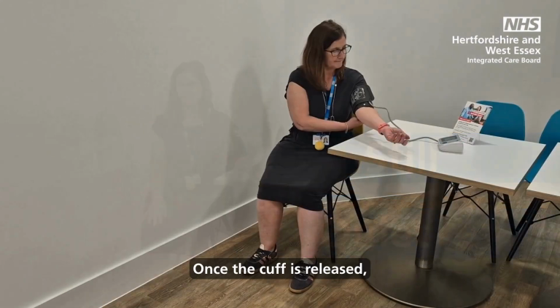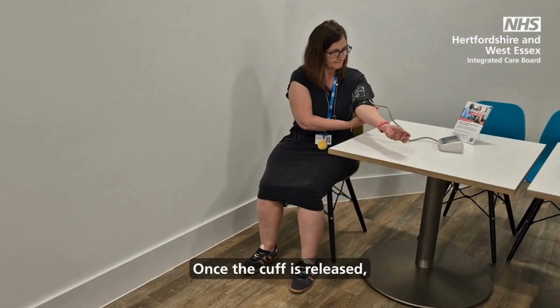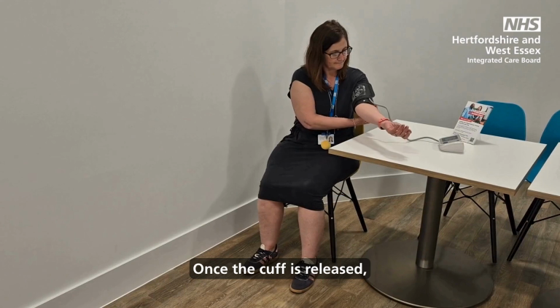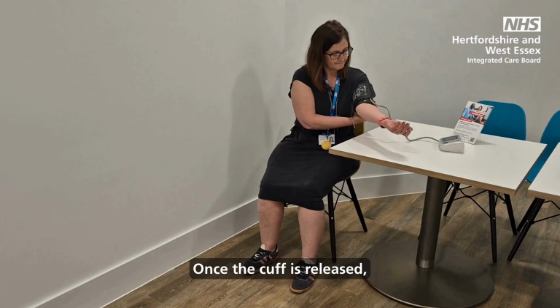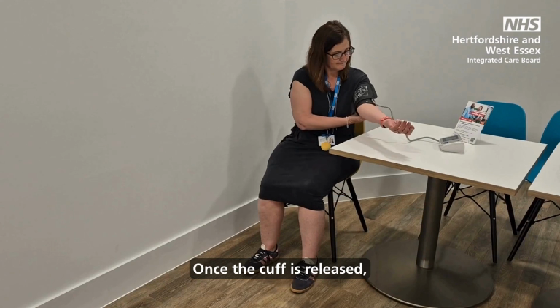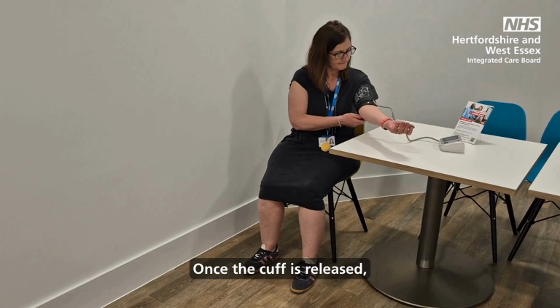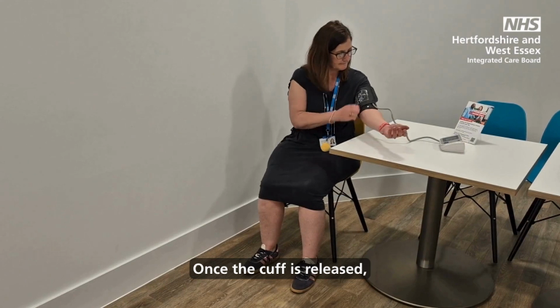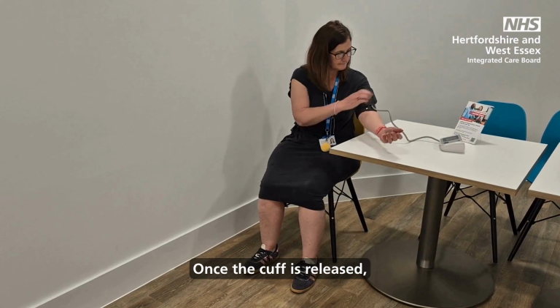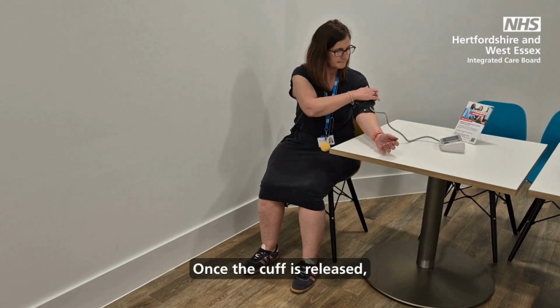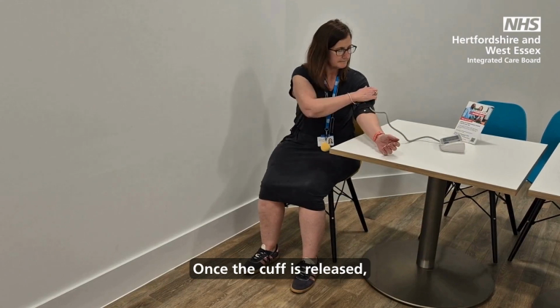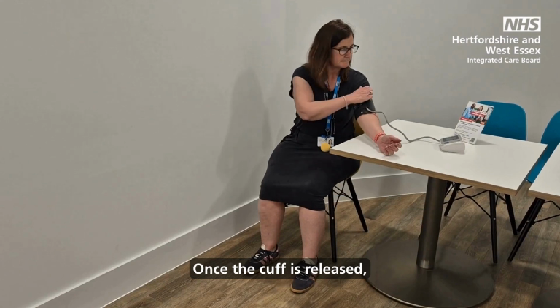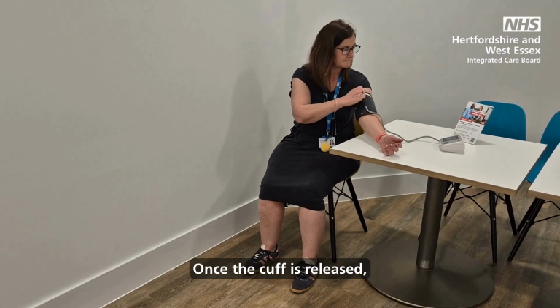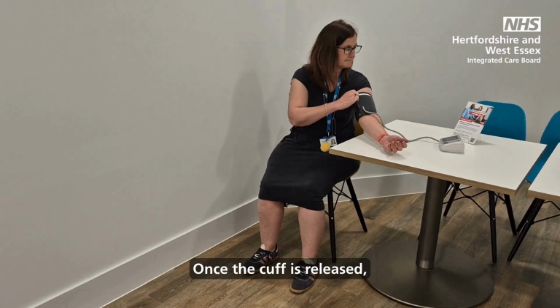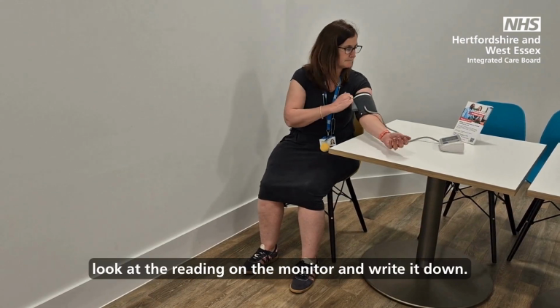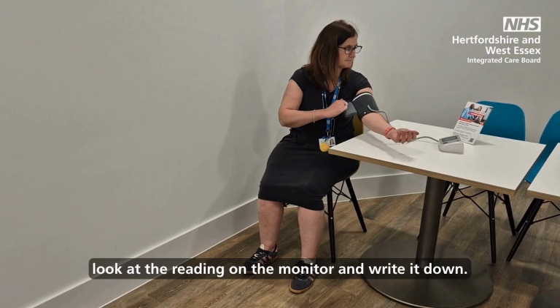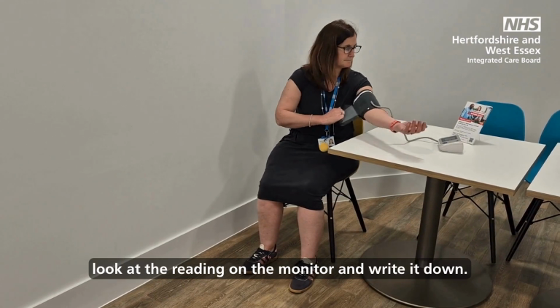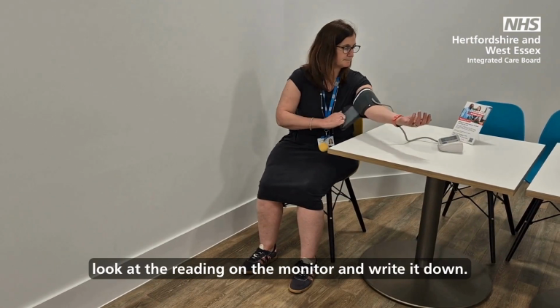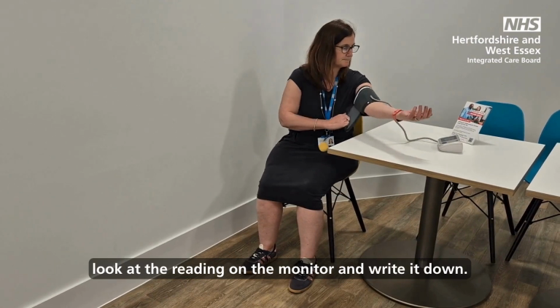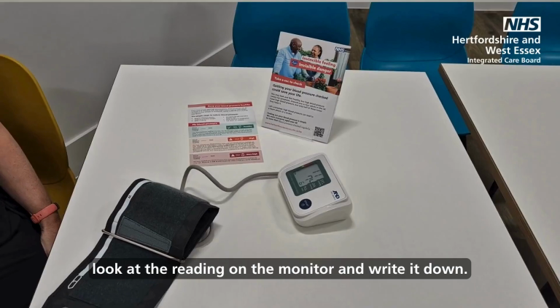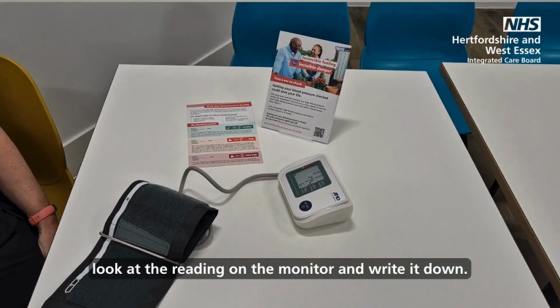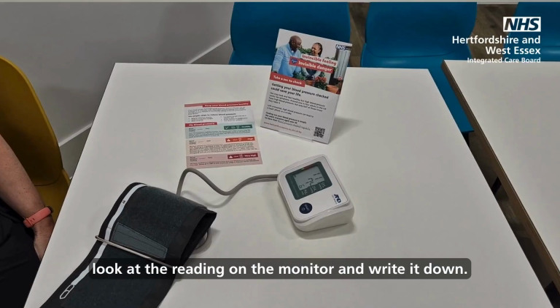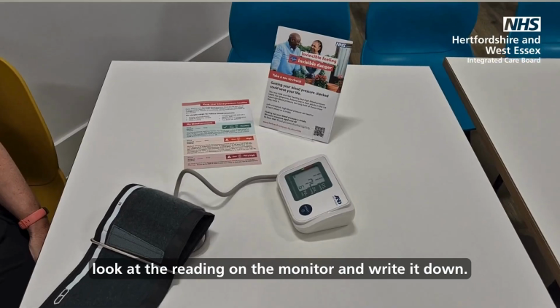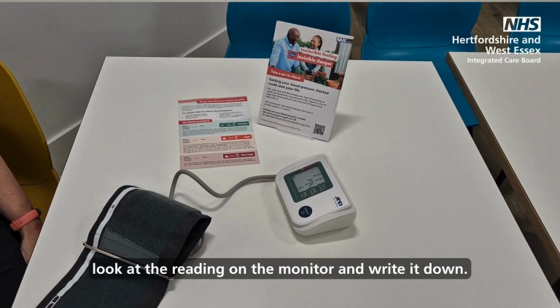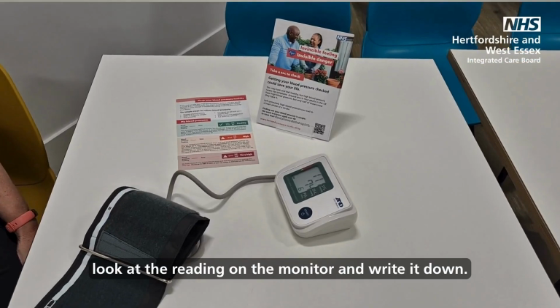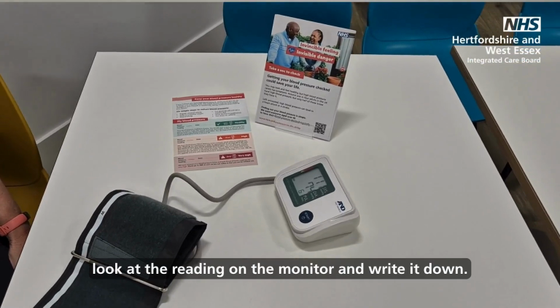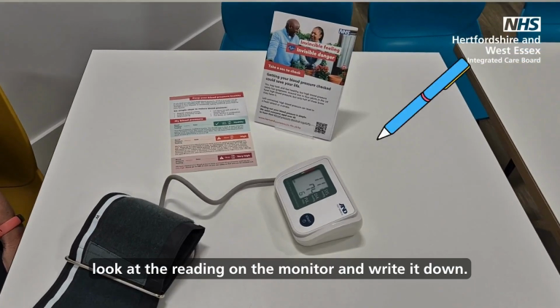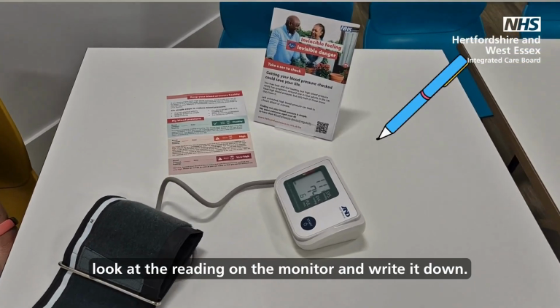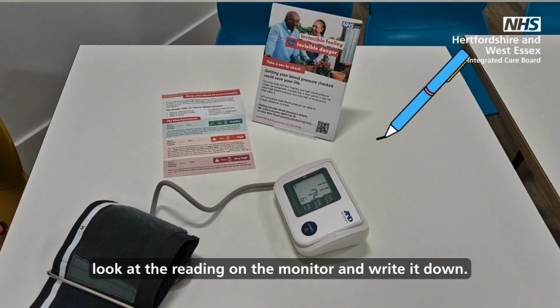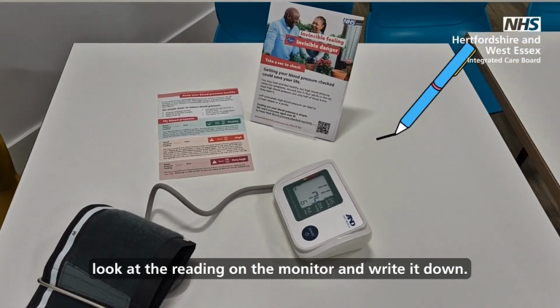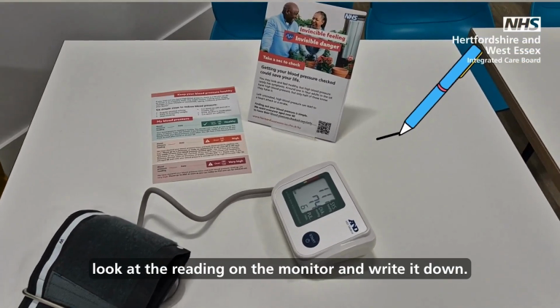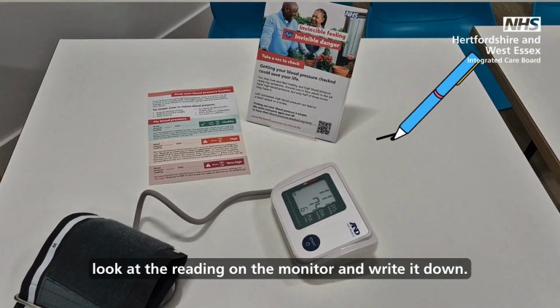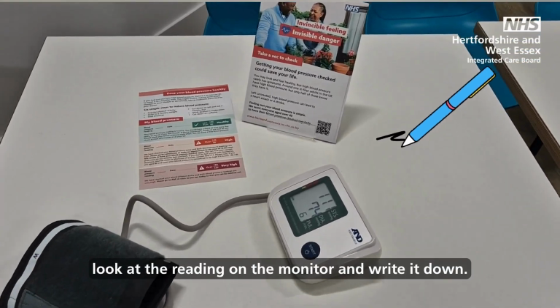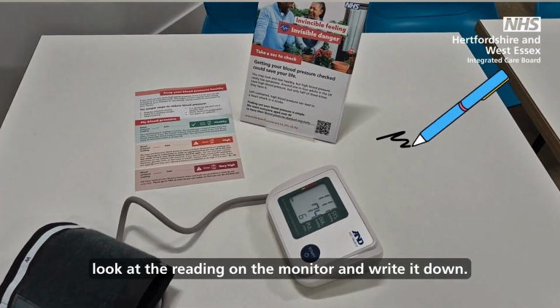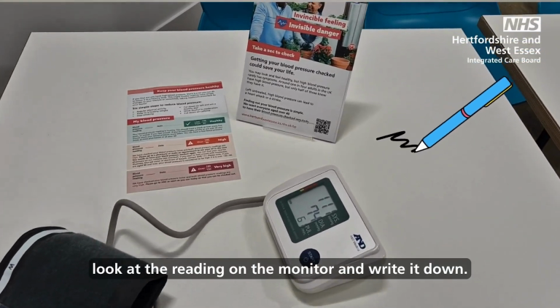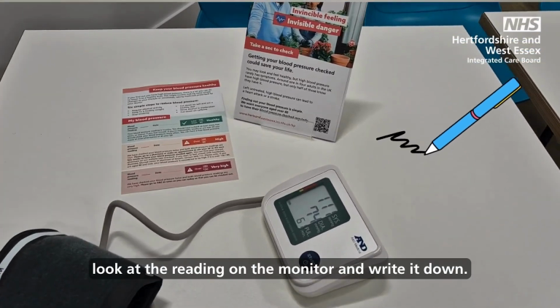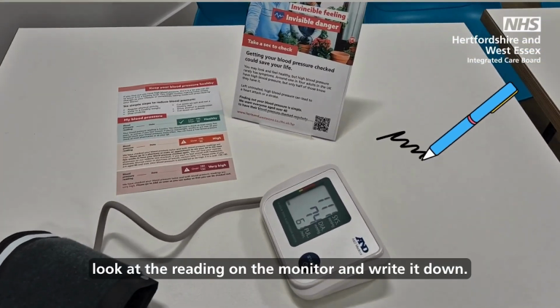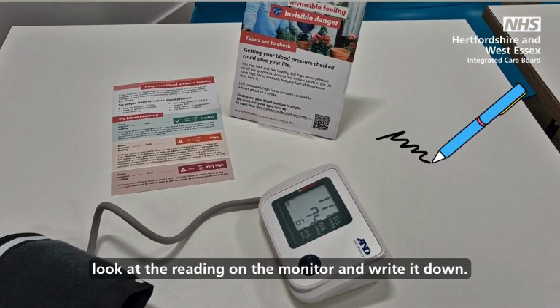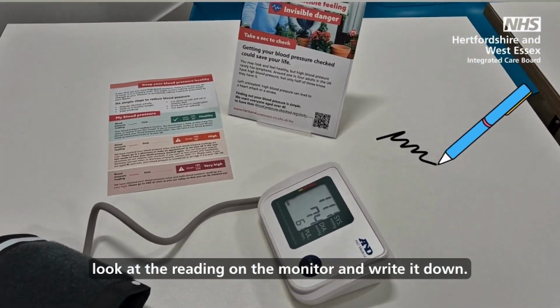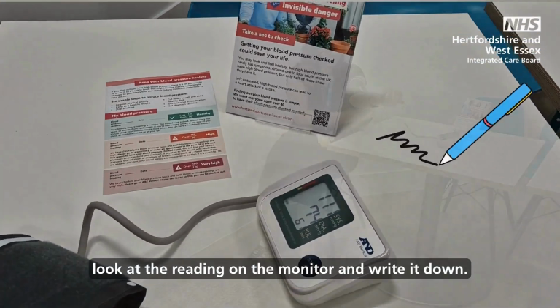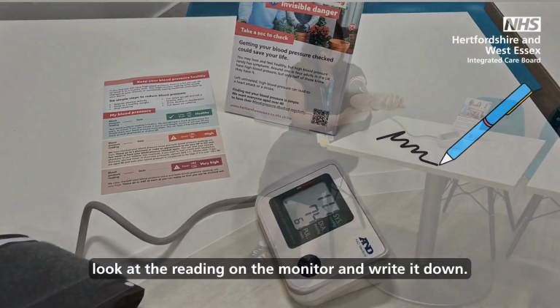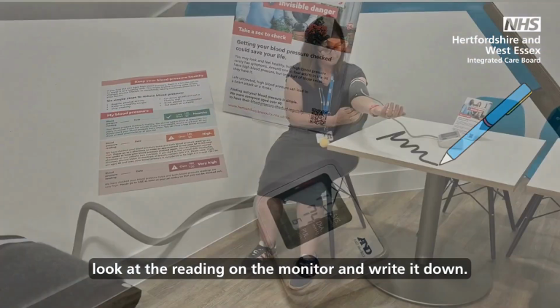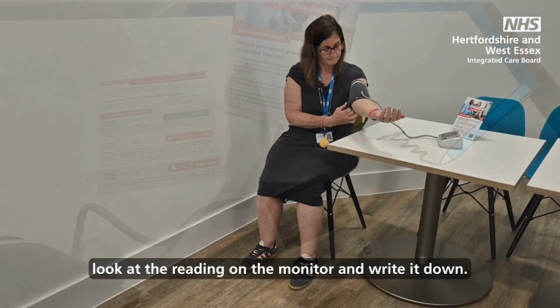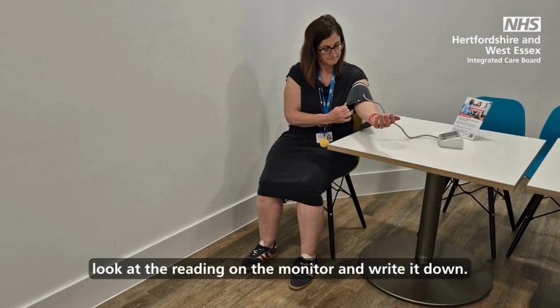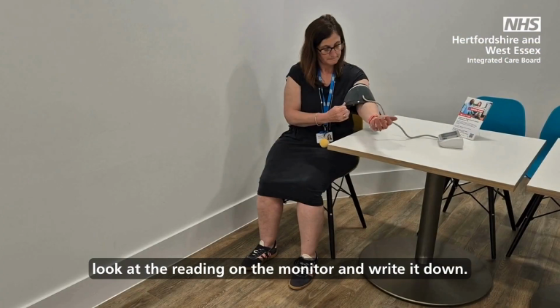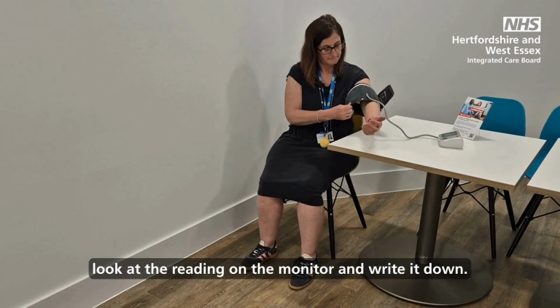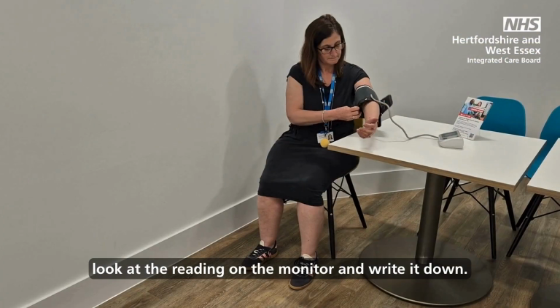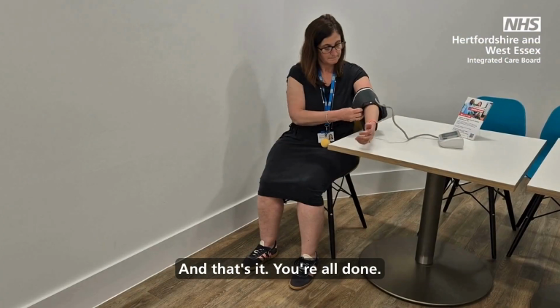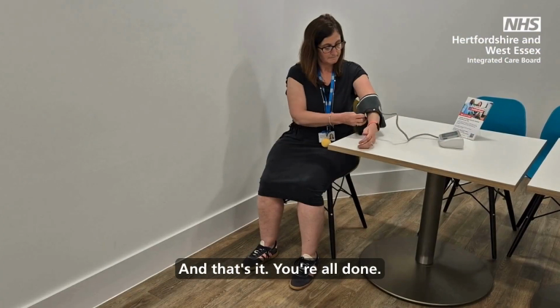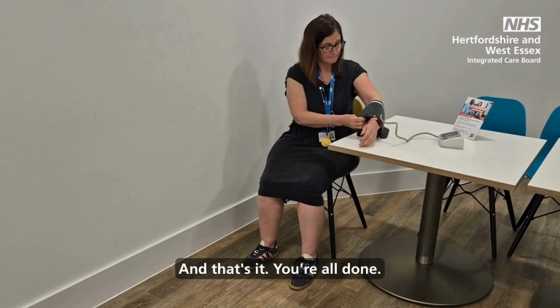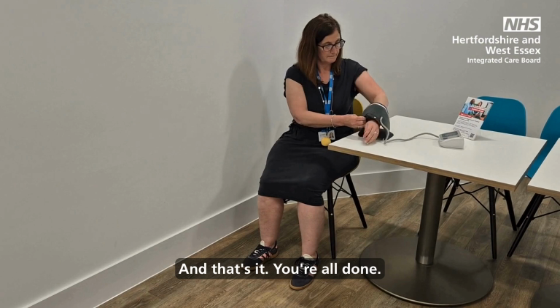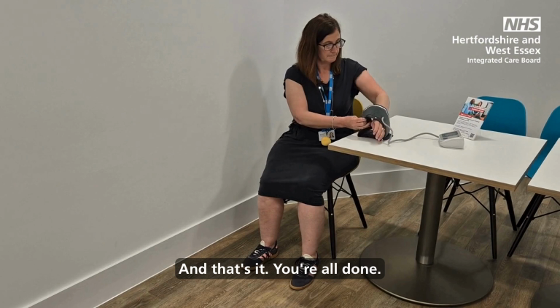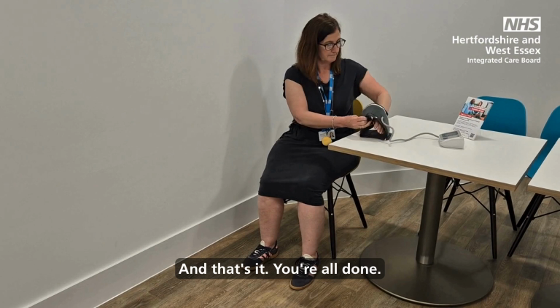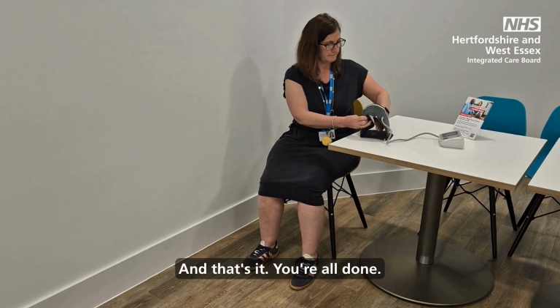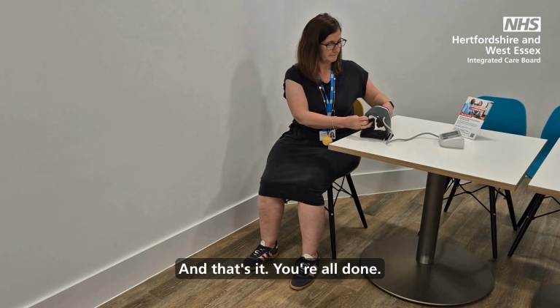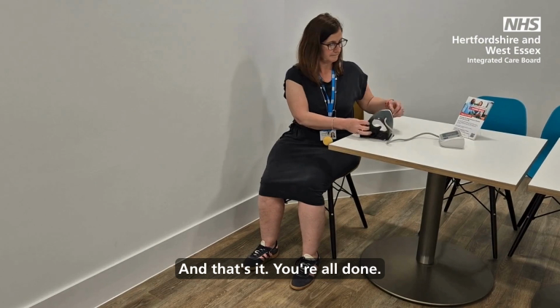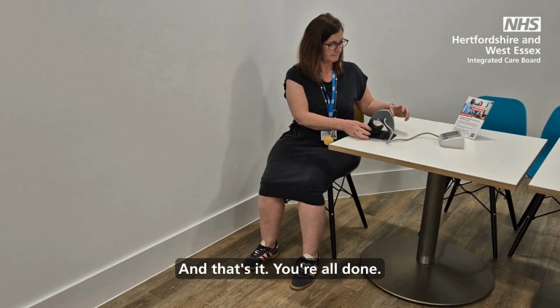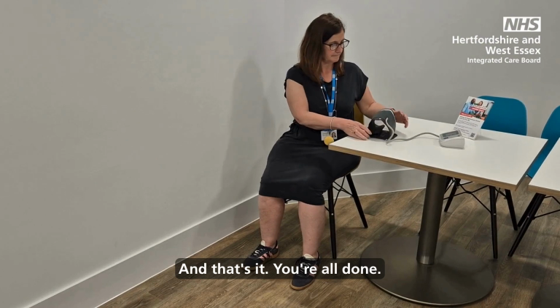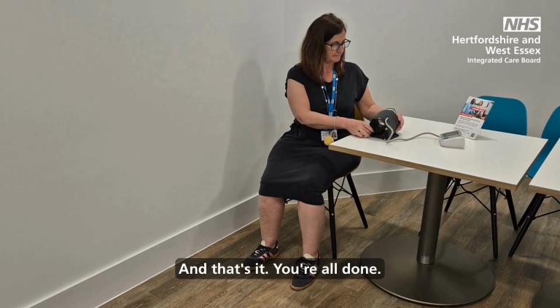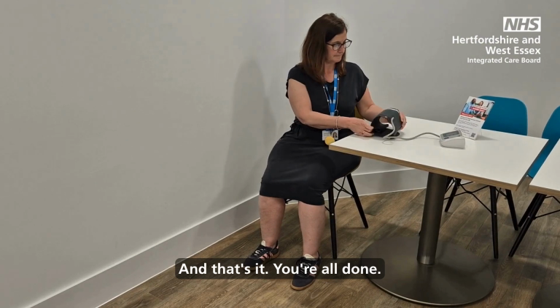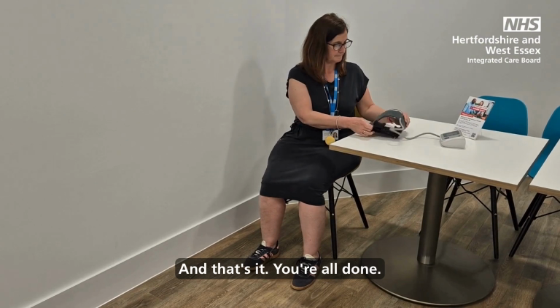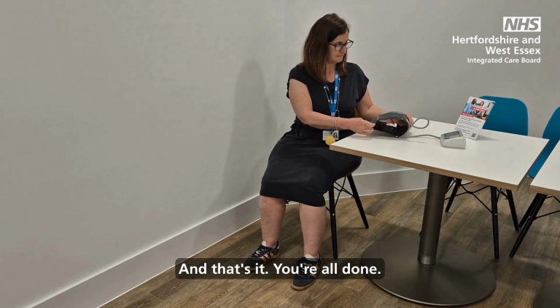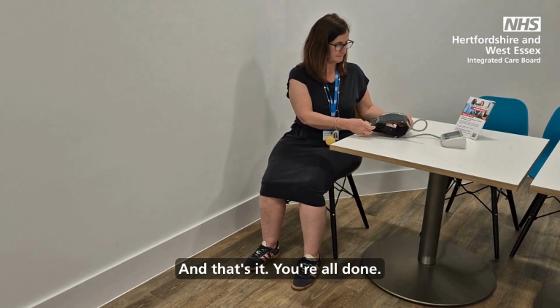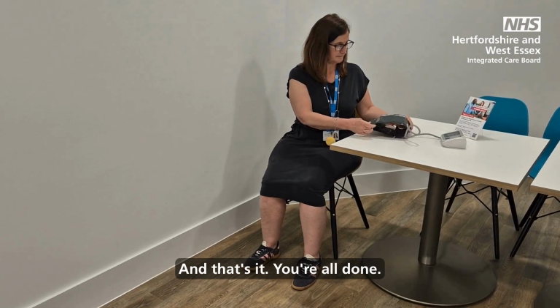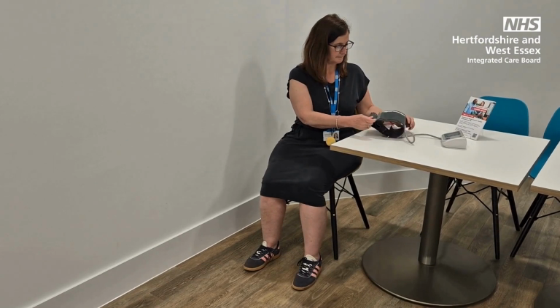Try to stay still and quiet while the reading is taking place. Once the cuff is released, look at the reading on the monitor and write it down. And that's it — you're all done.